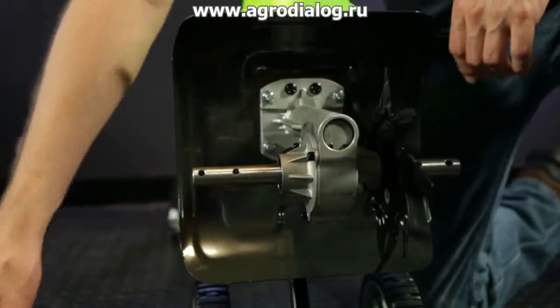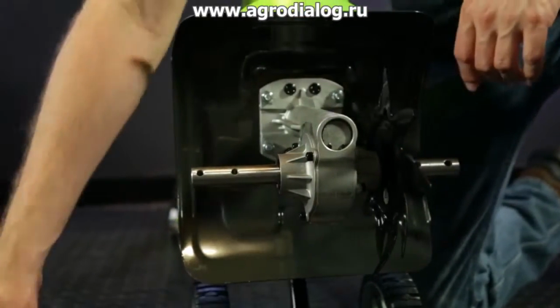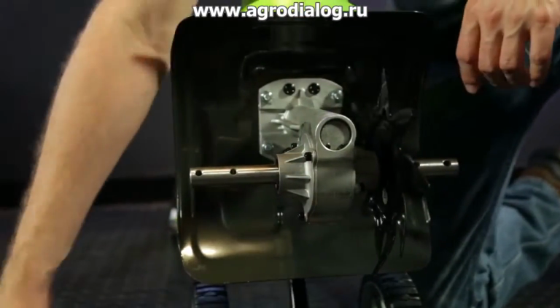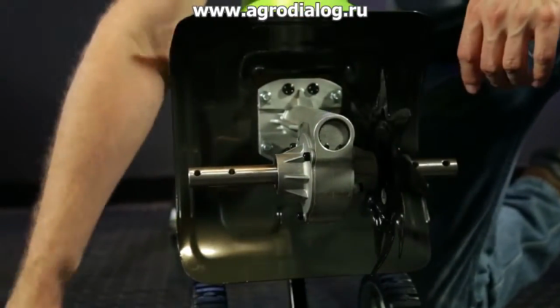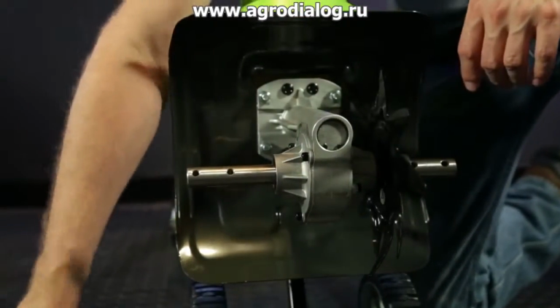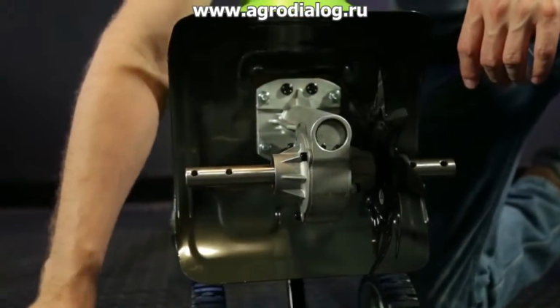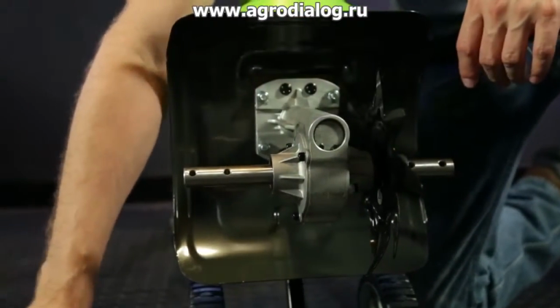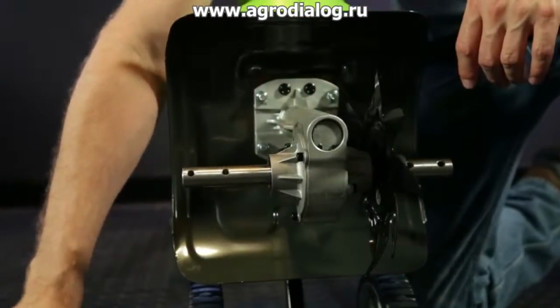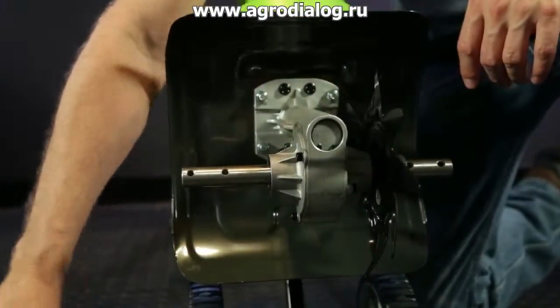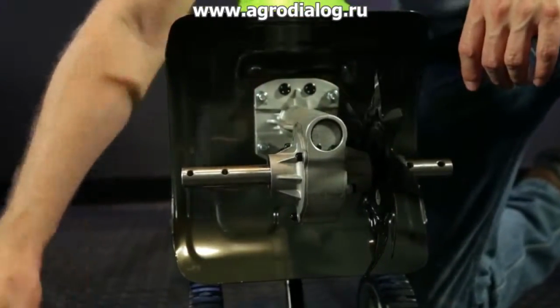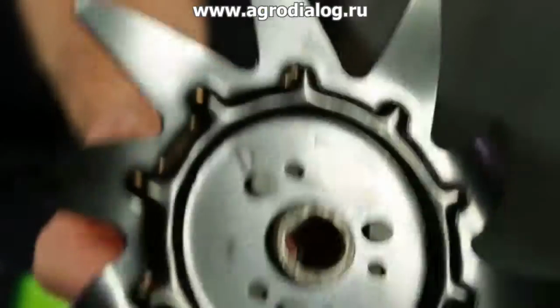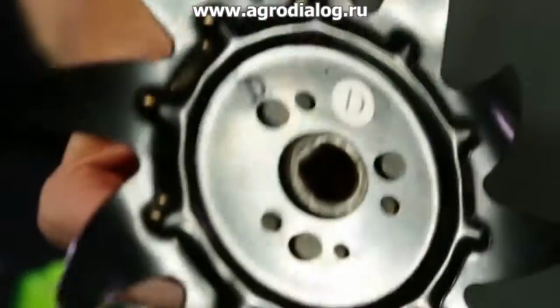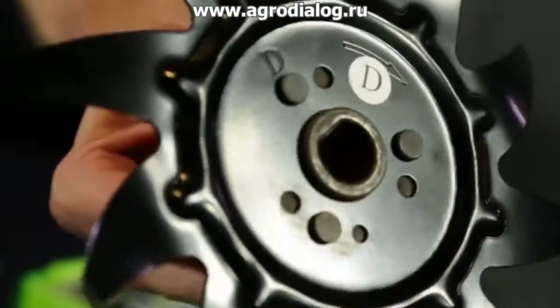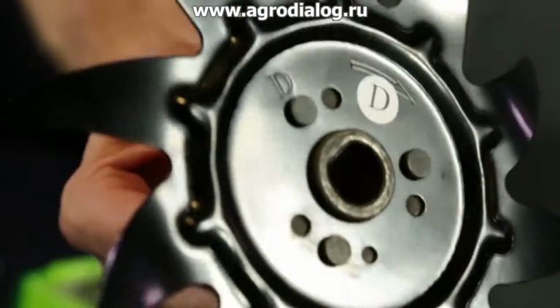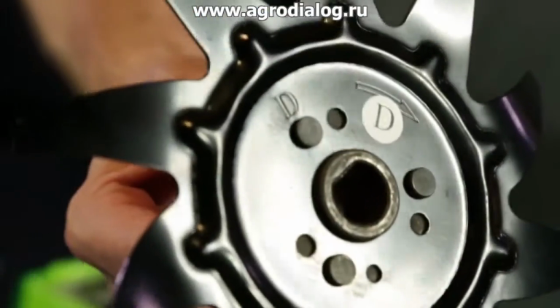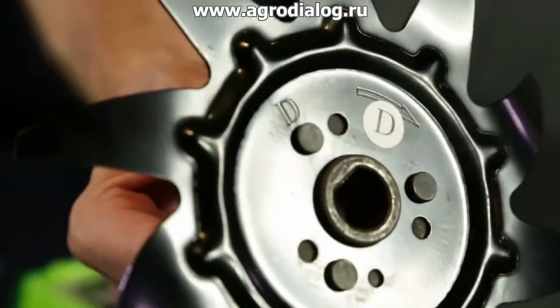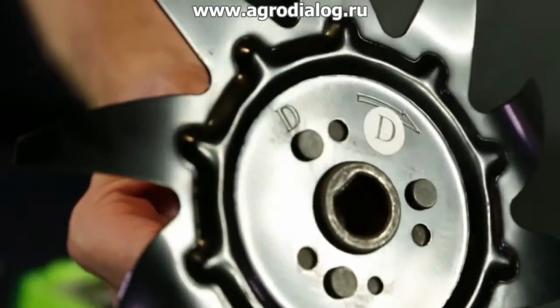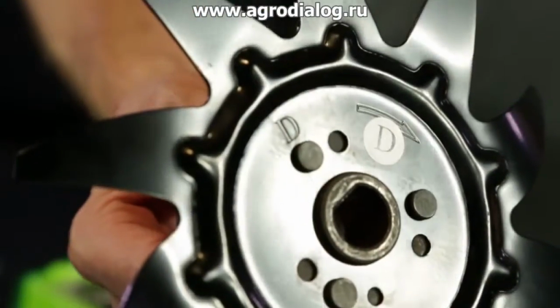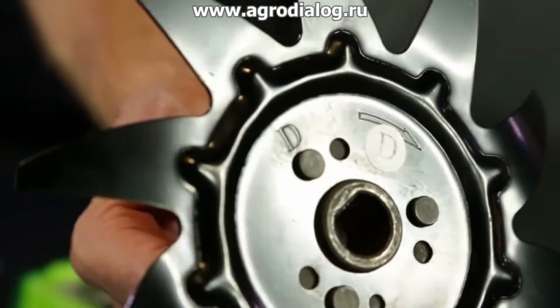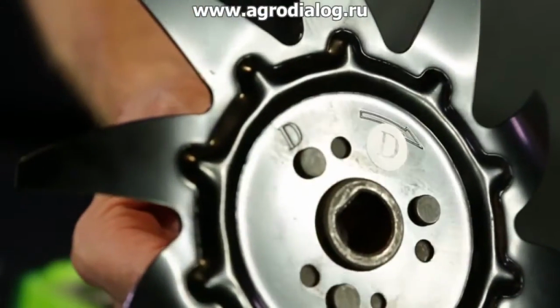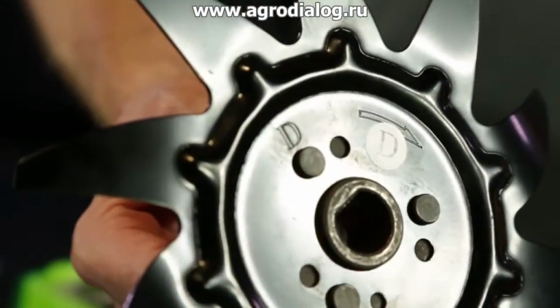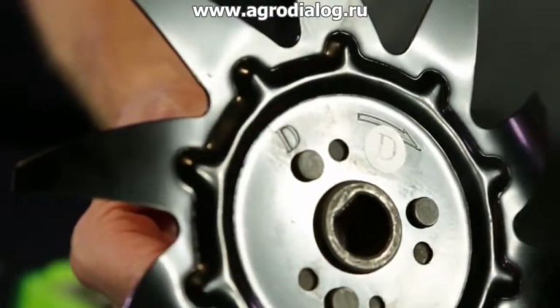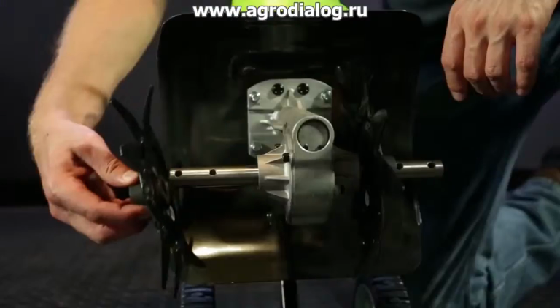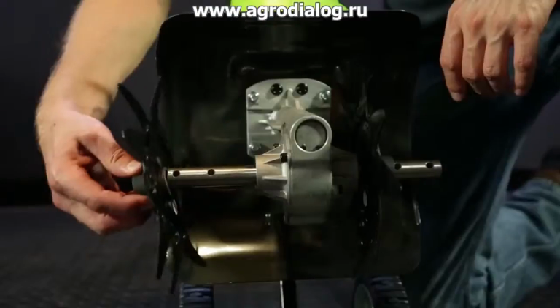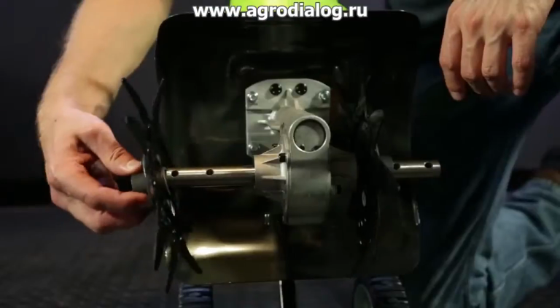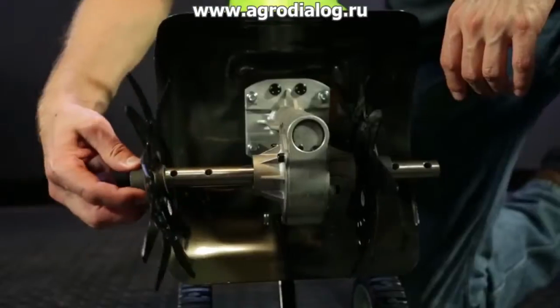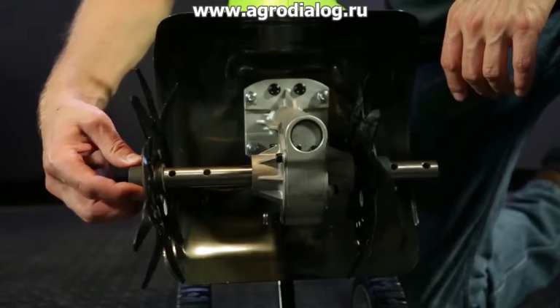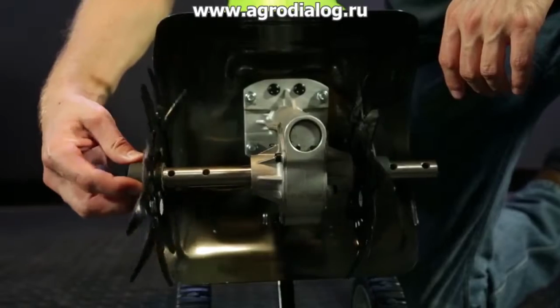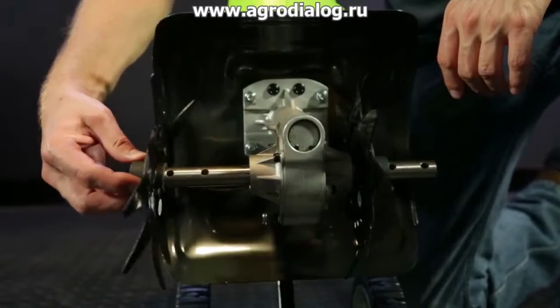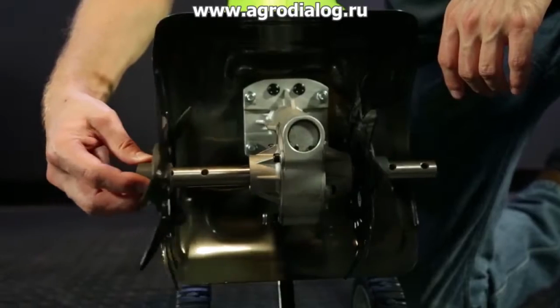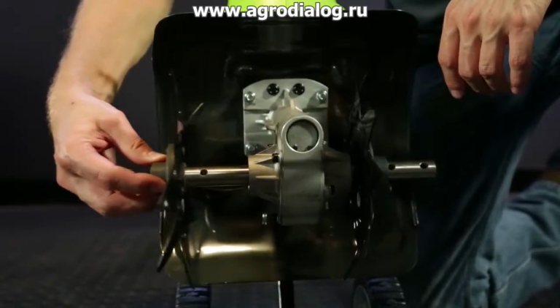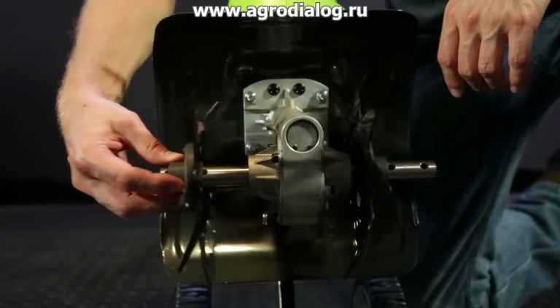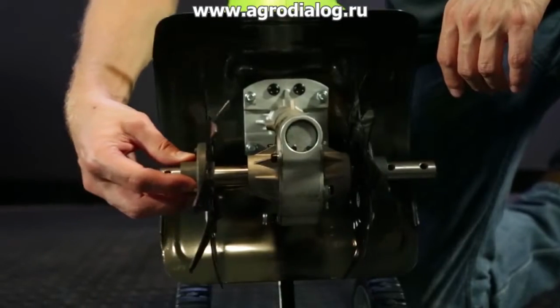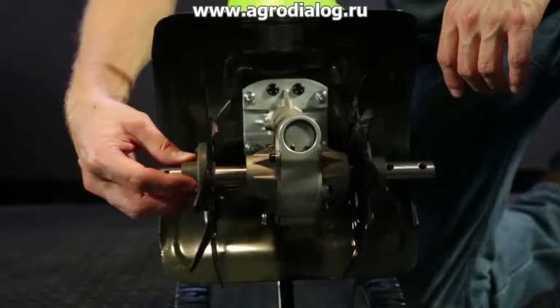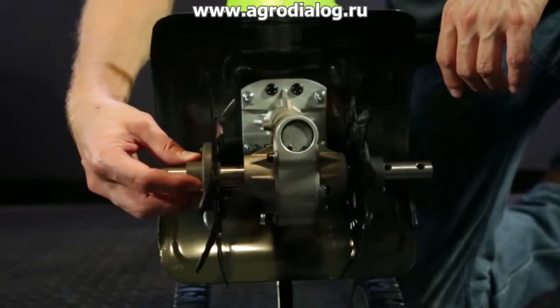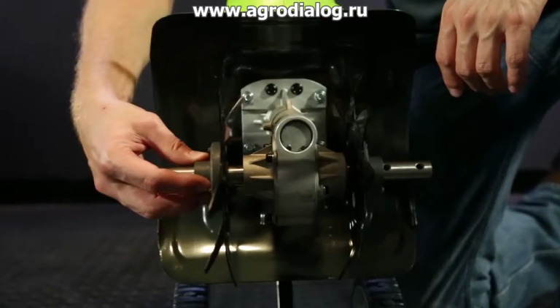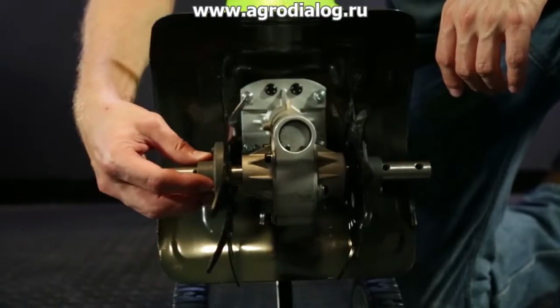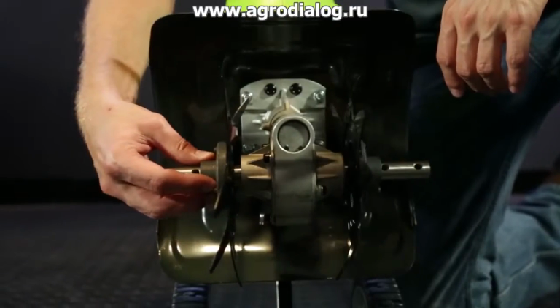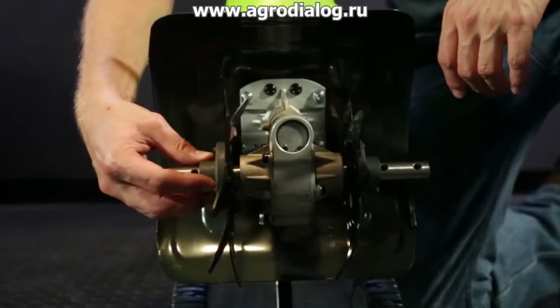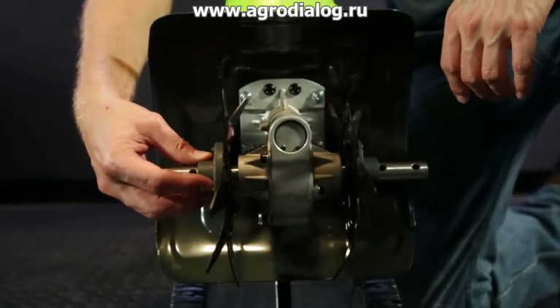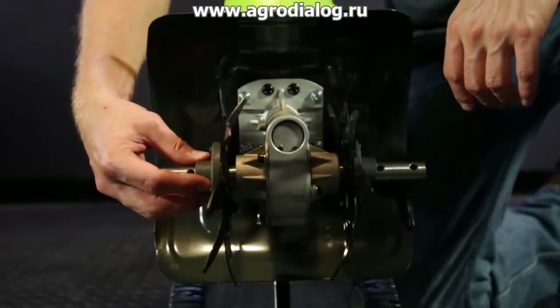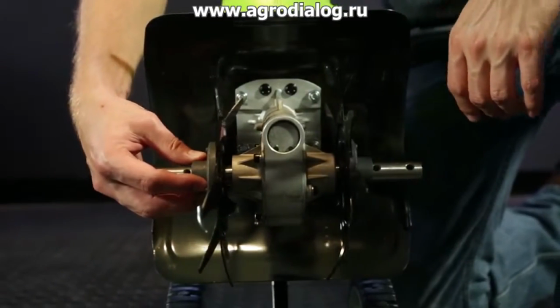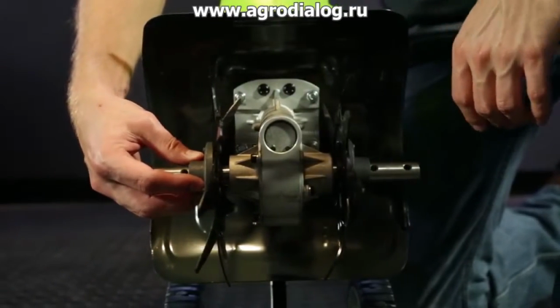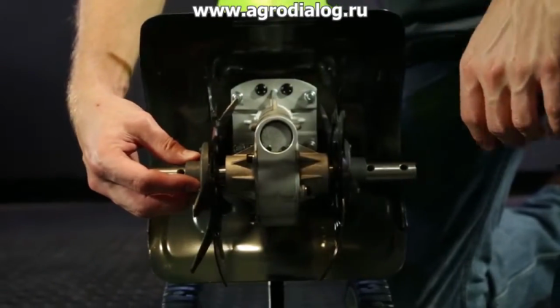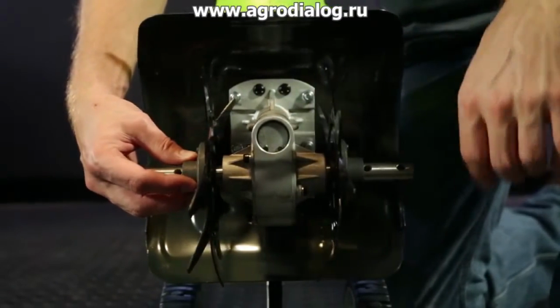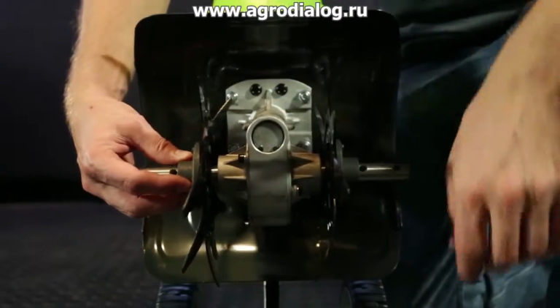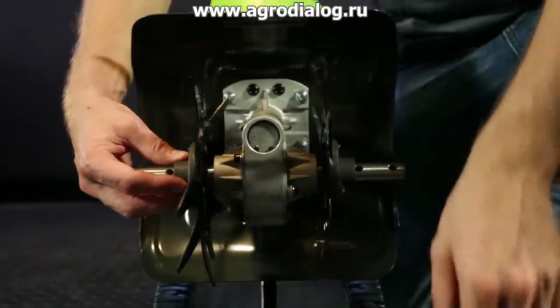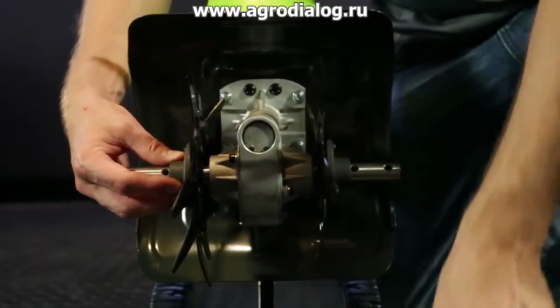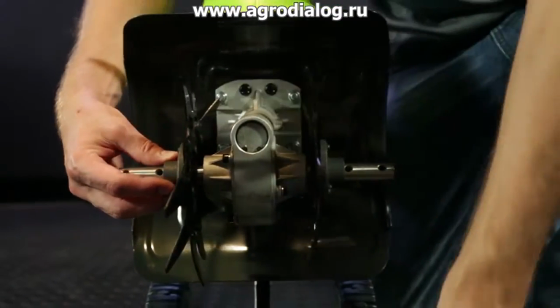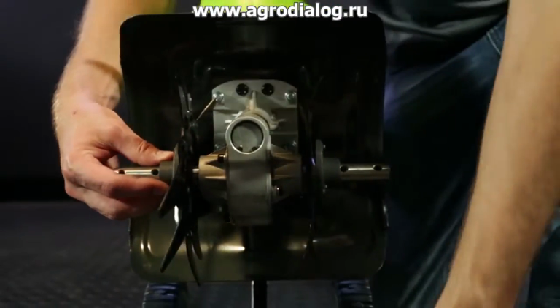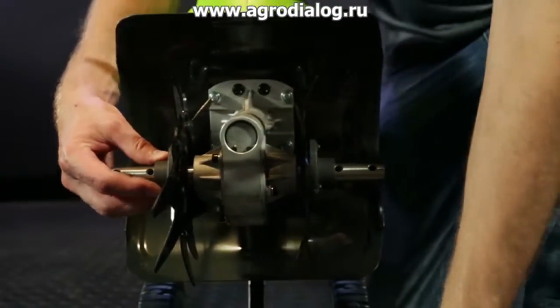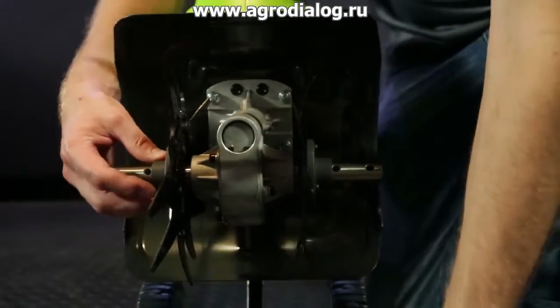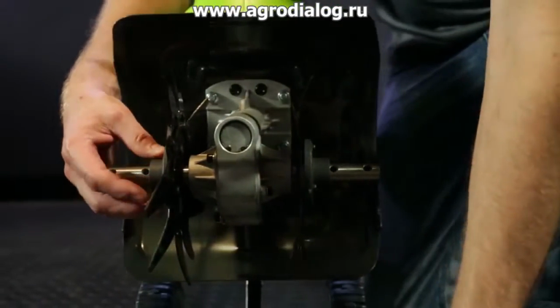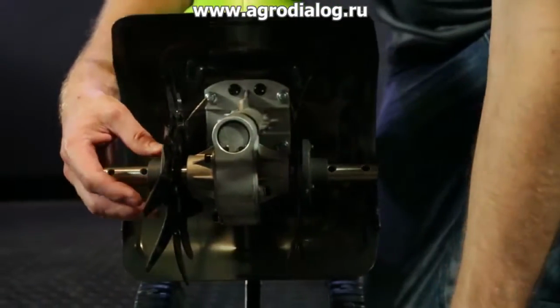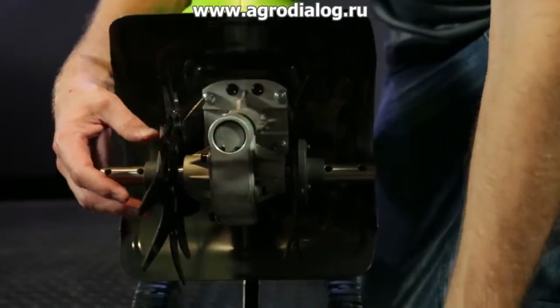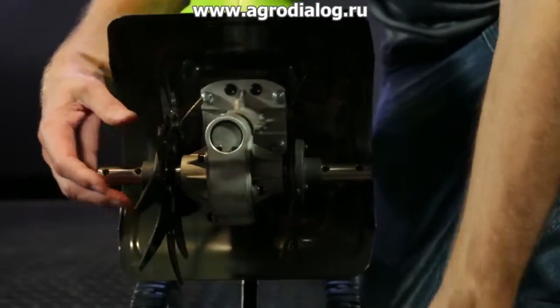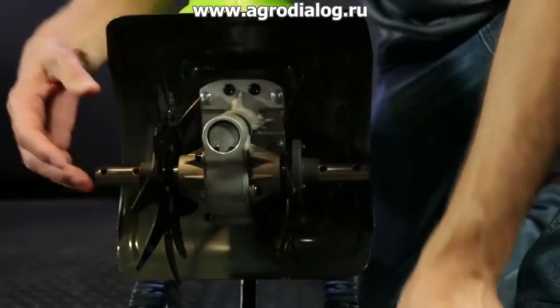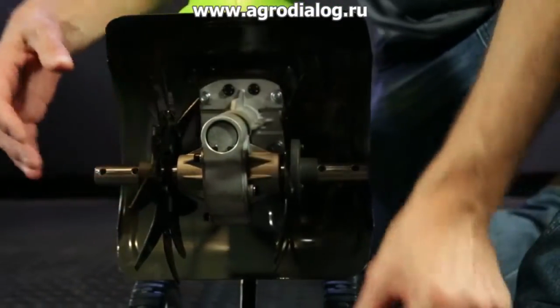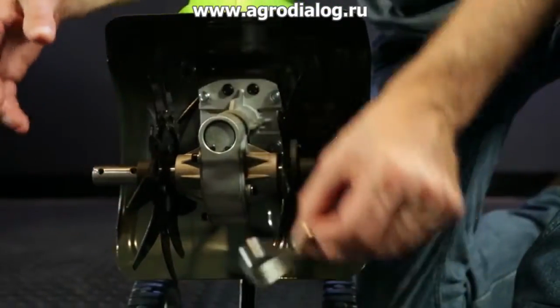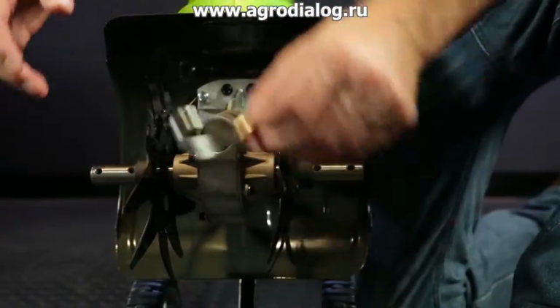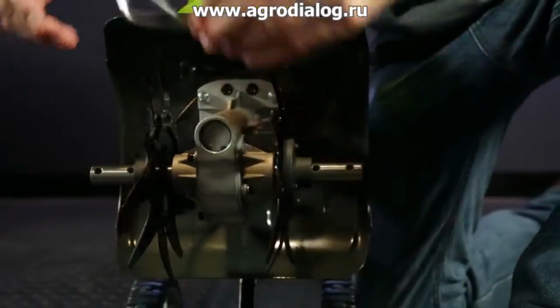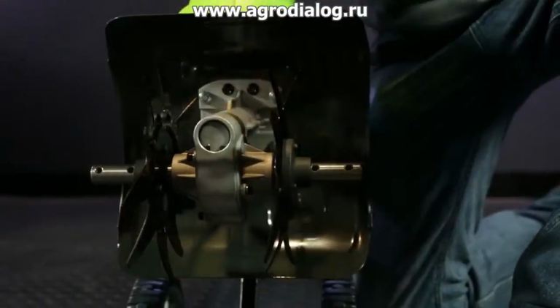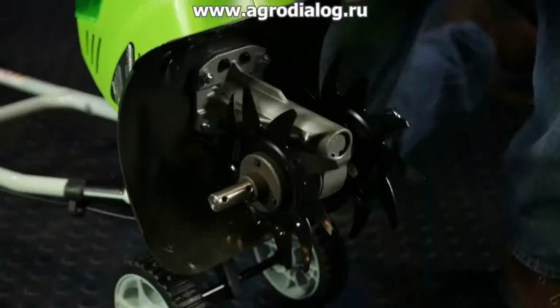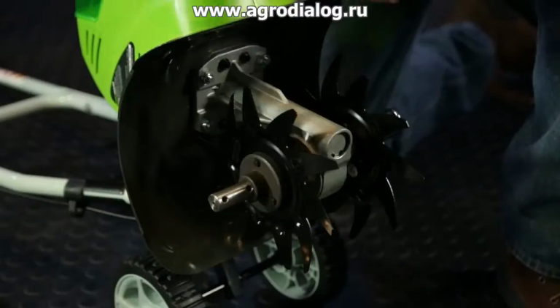Next, place tine D onto the outer left side of the gearbox. The stamped side should face in toward the gearbox as well.